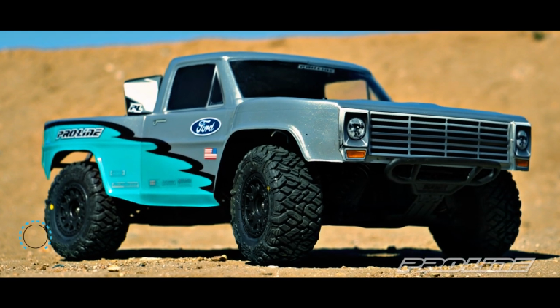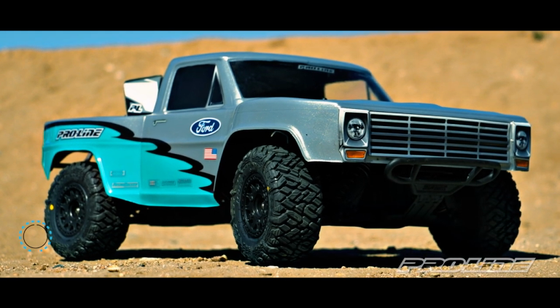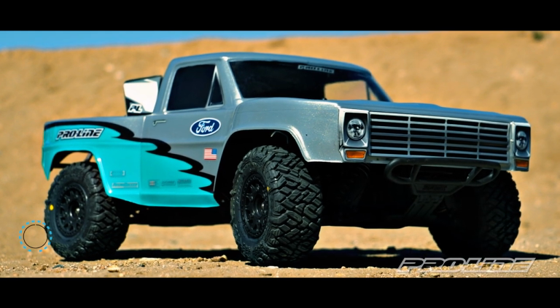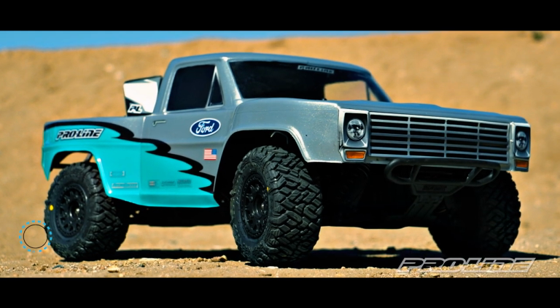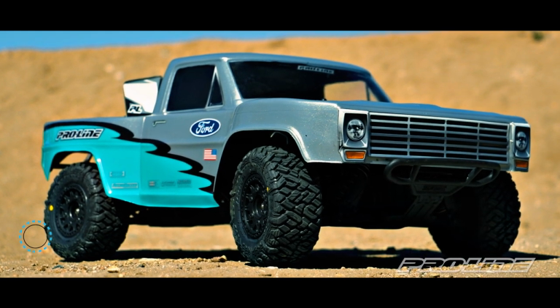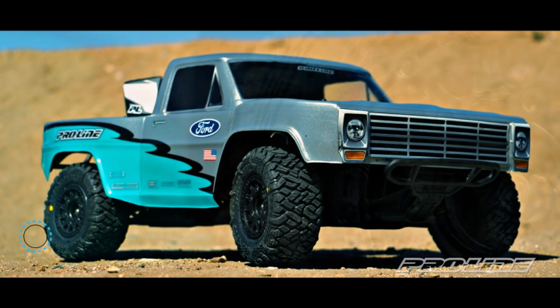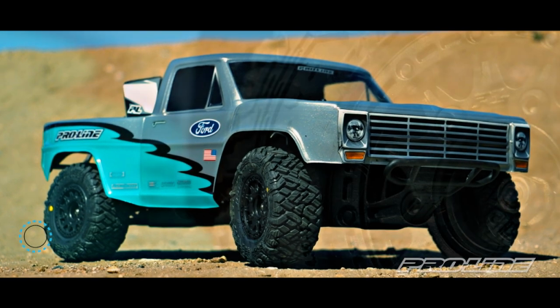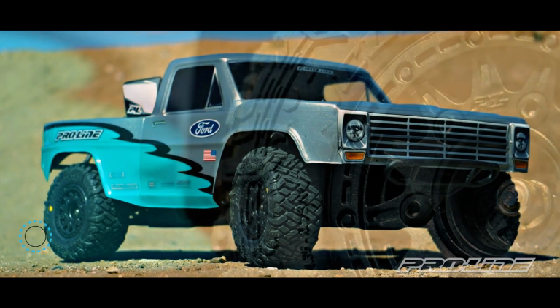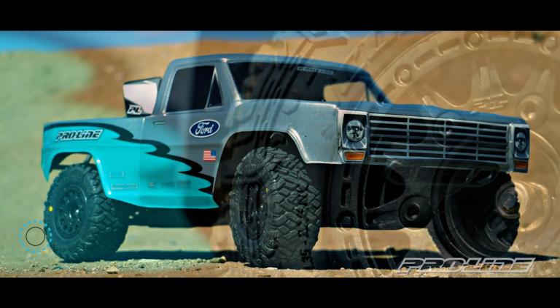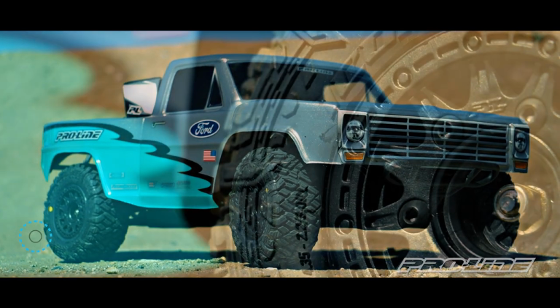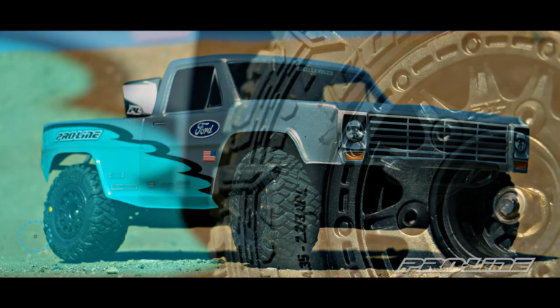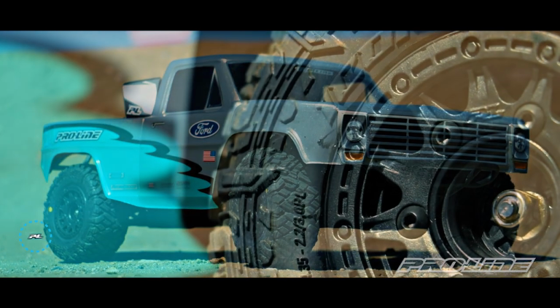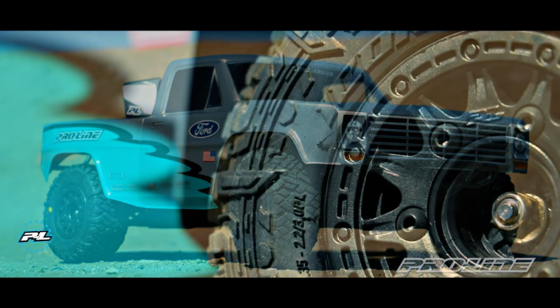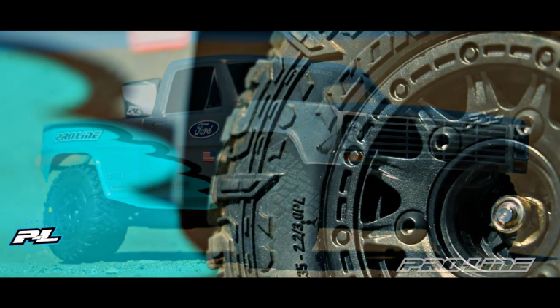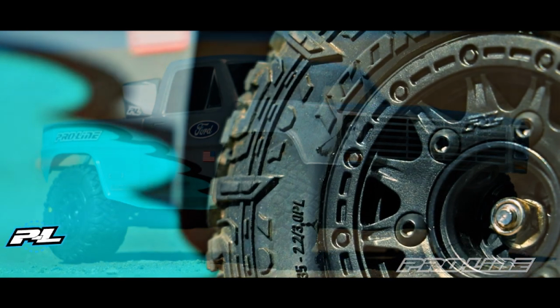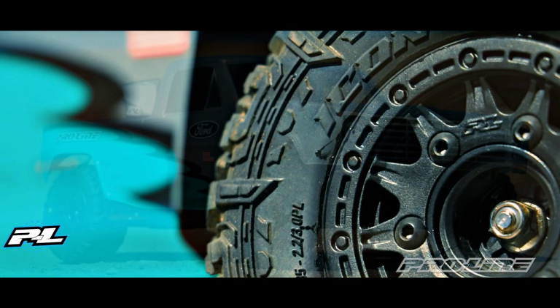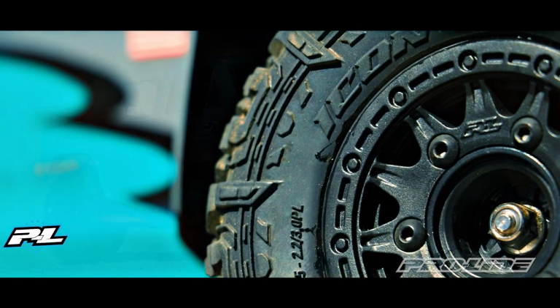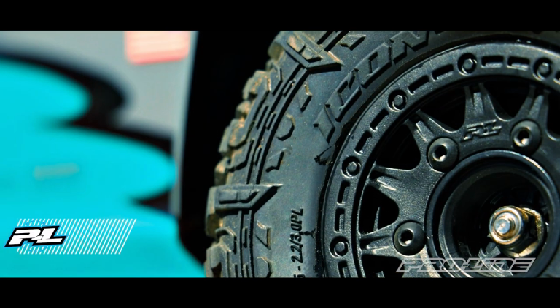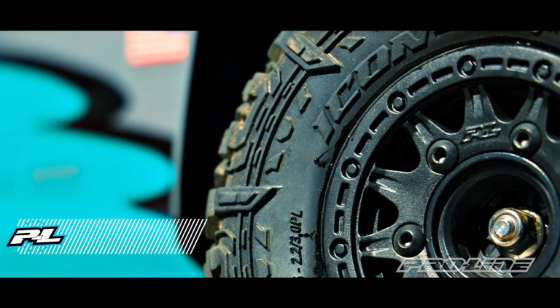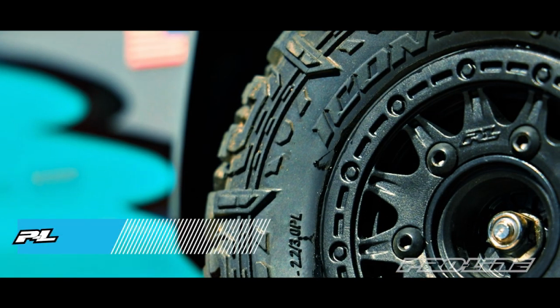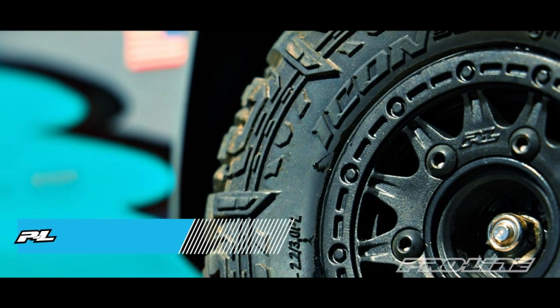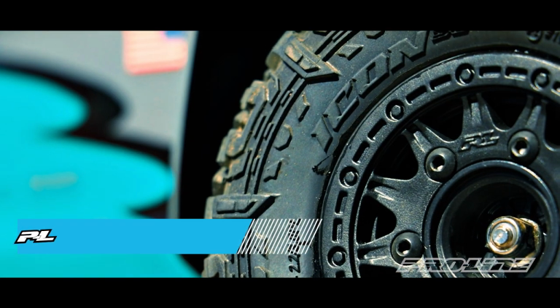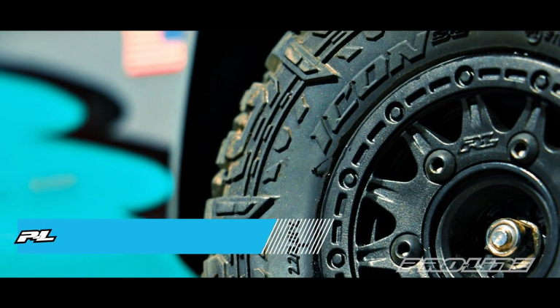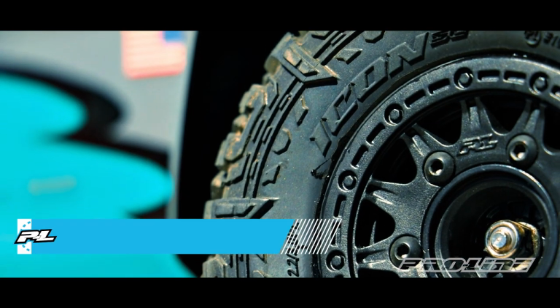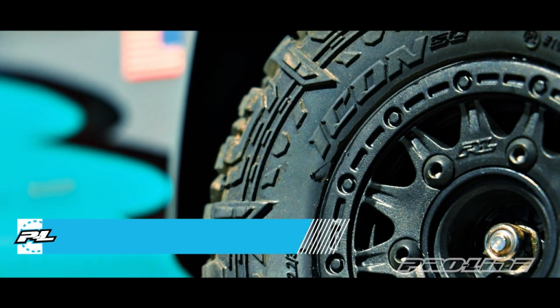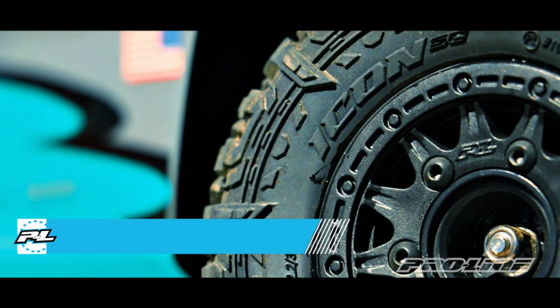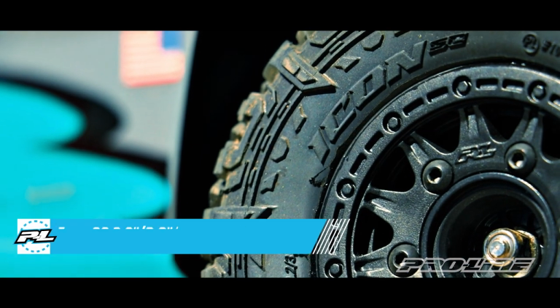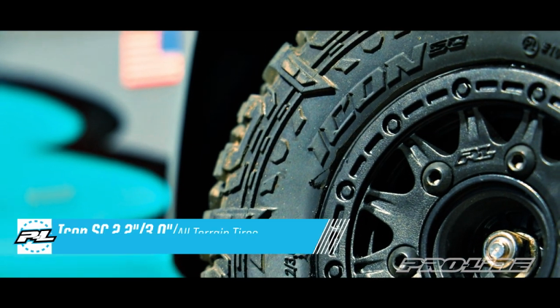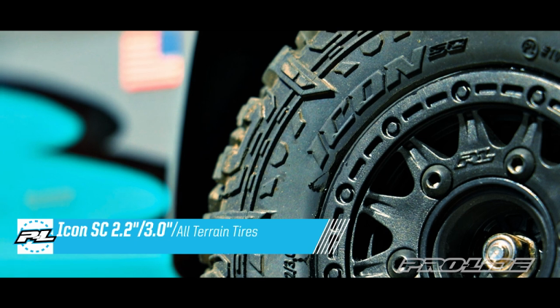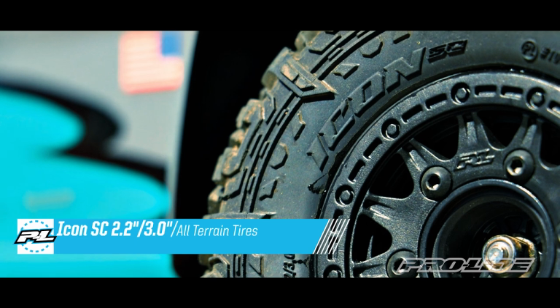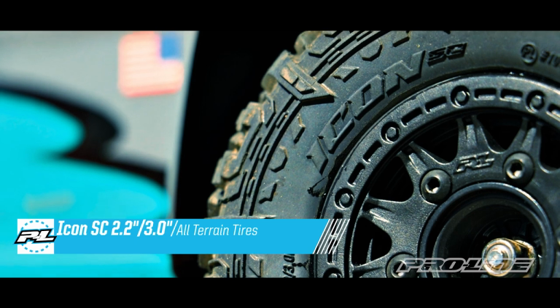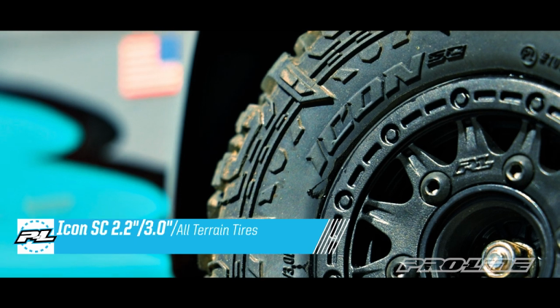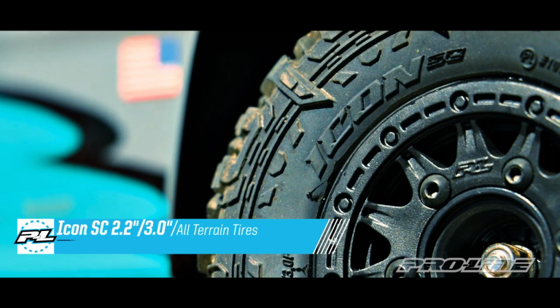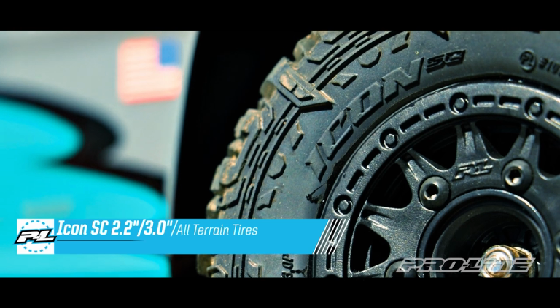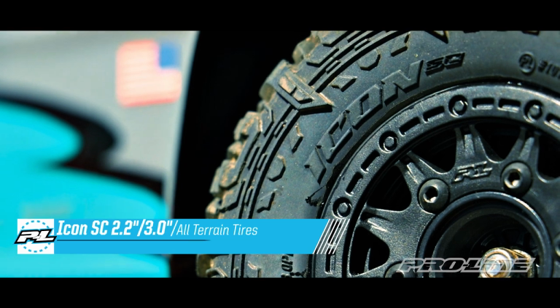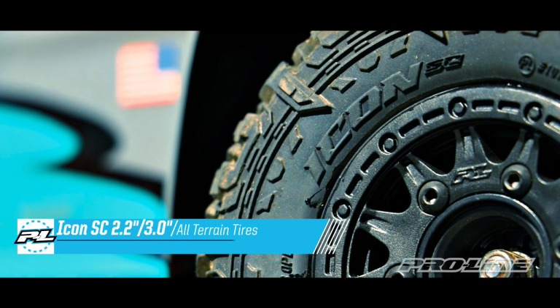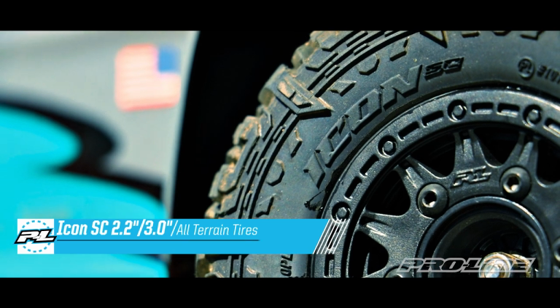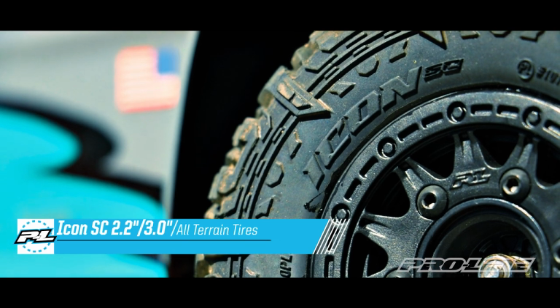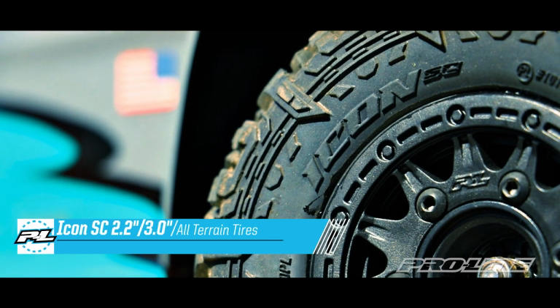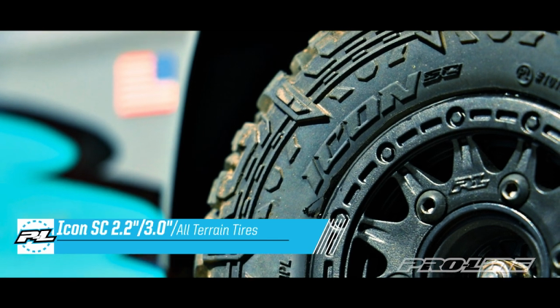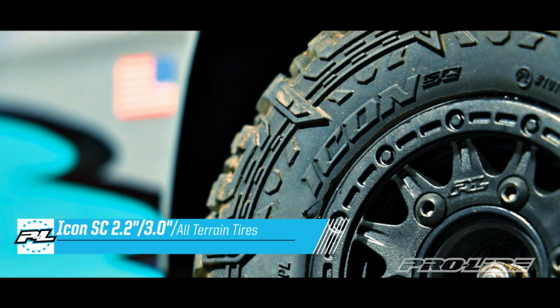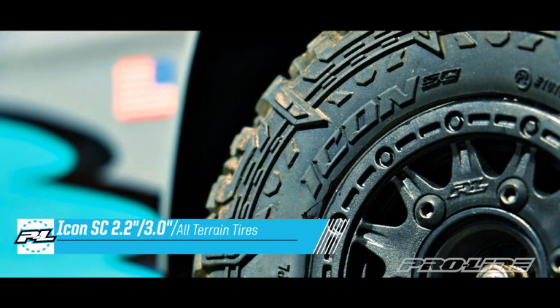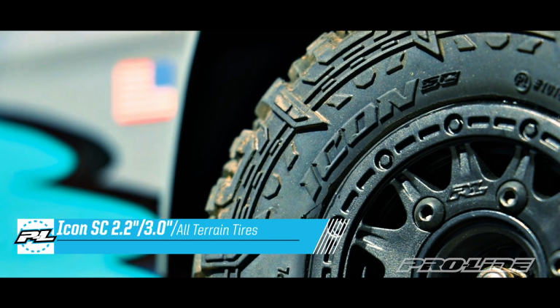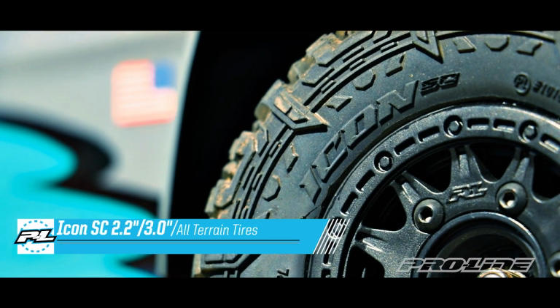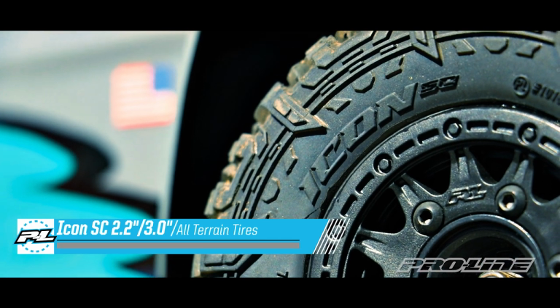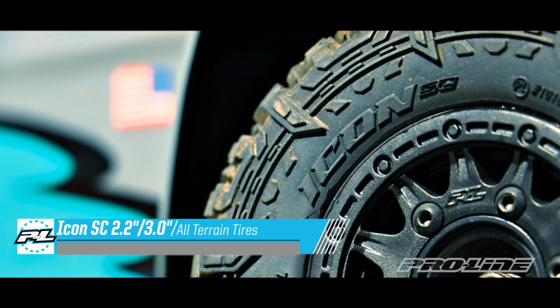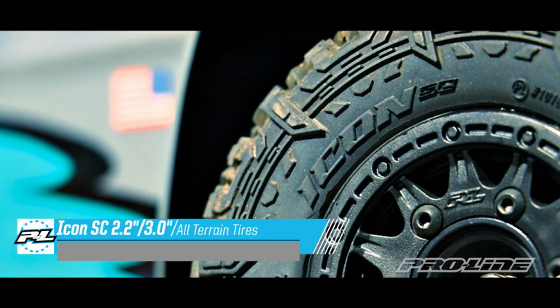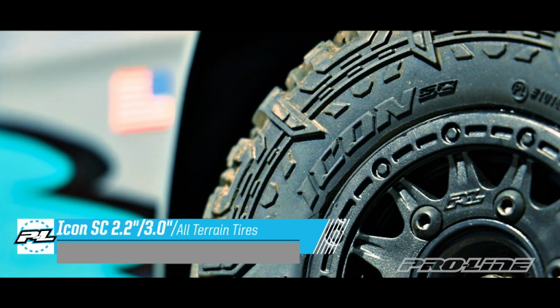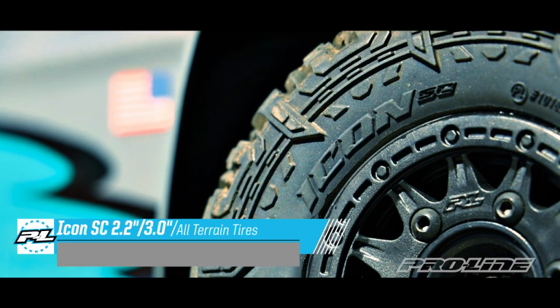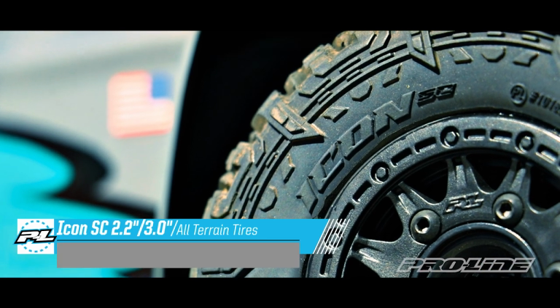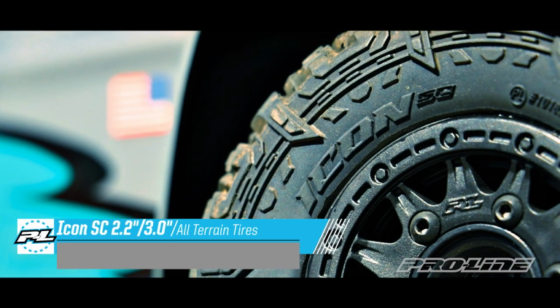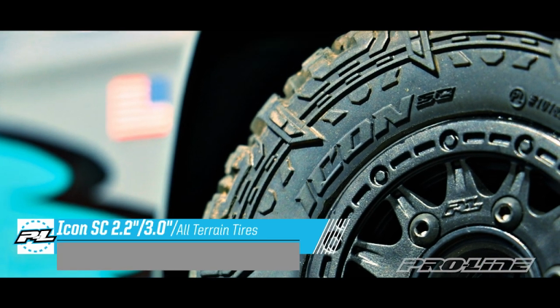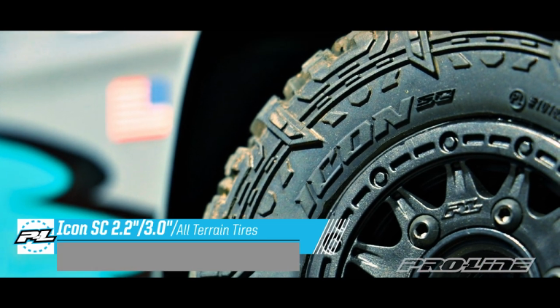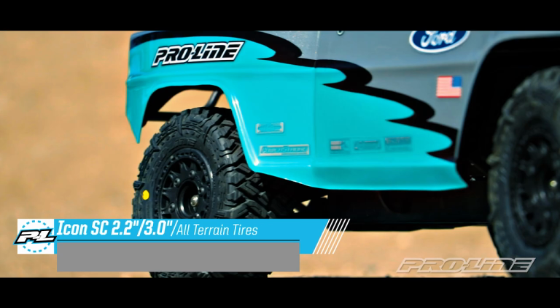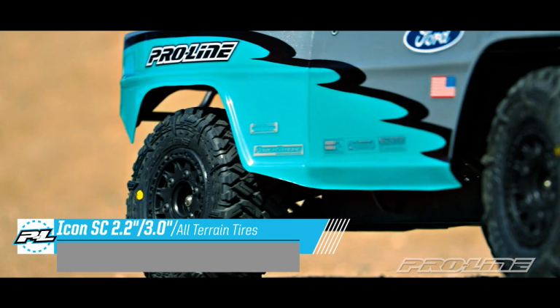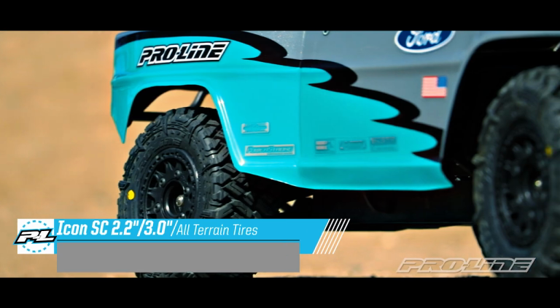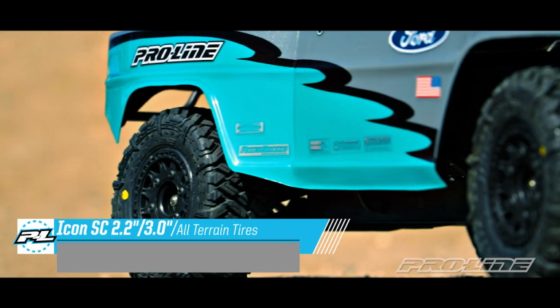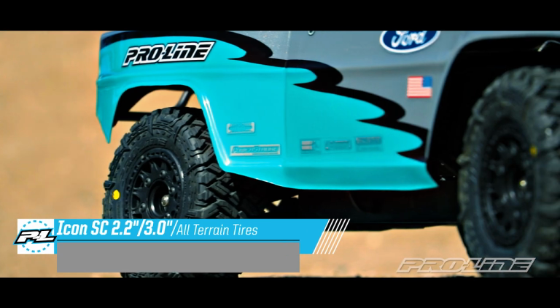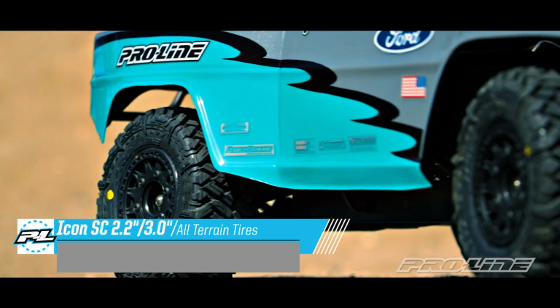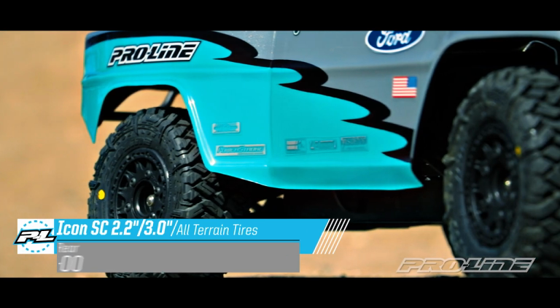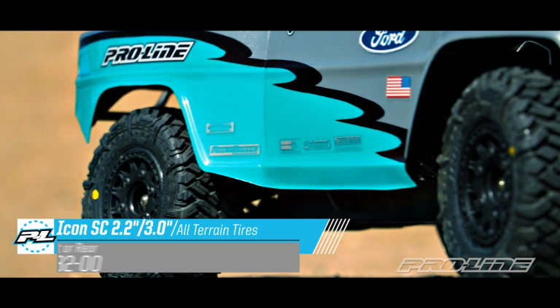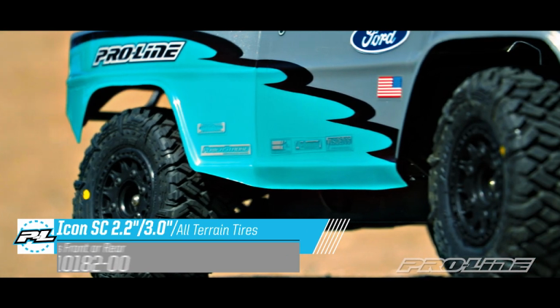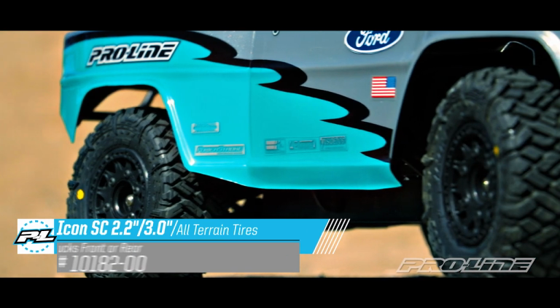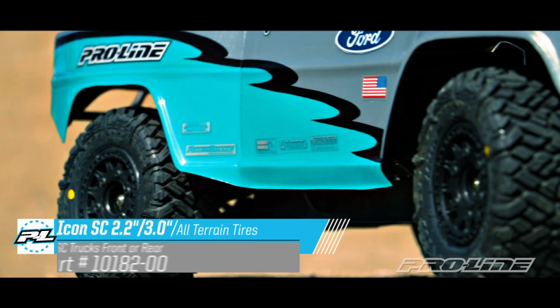Introducing the all new Icon SC tire for your Arma, Losi, Traxxas, or other short course truck.